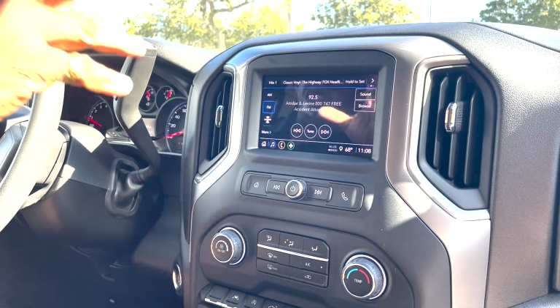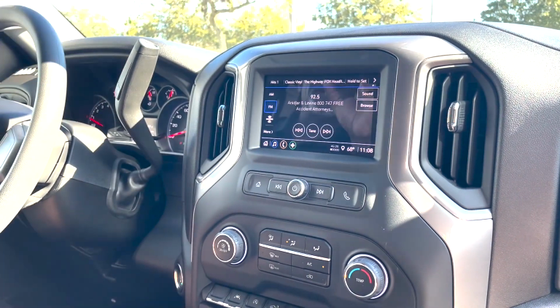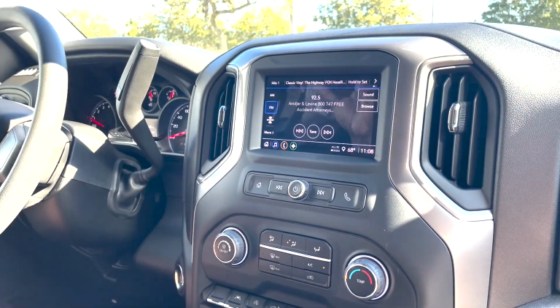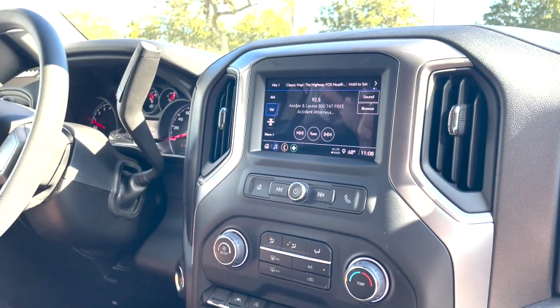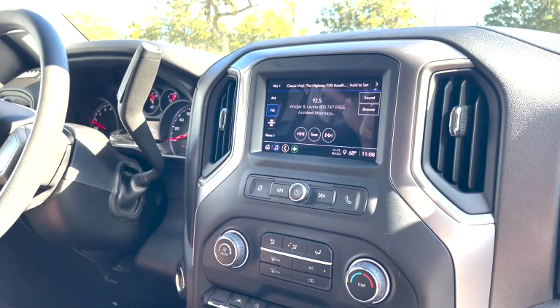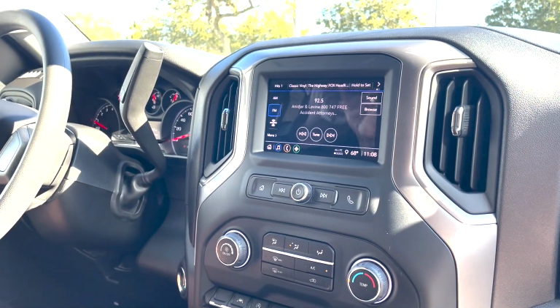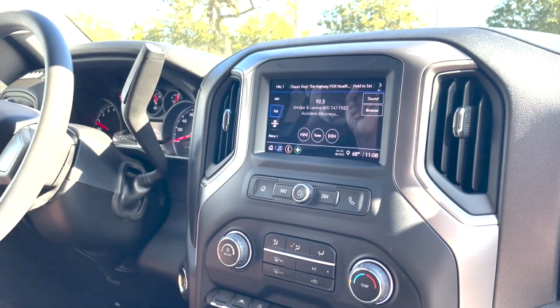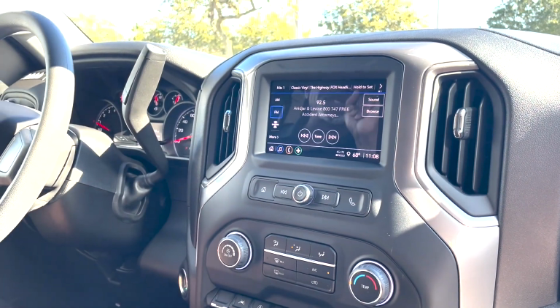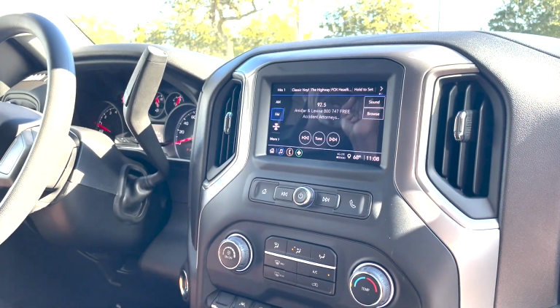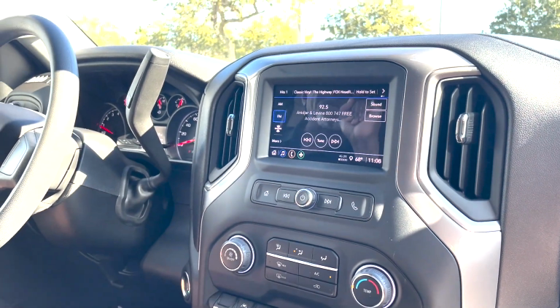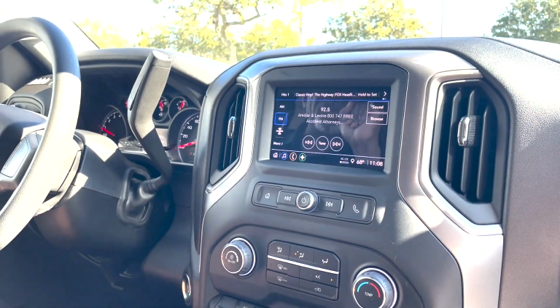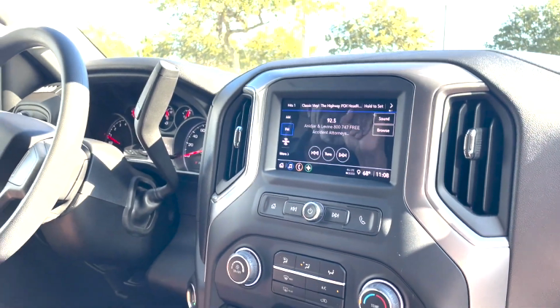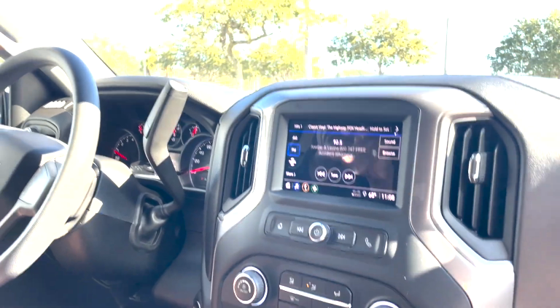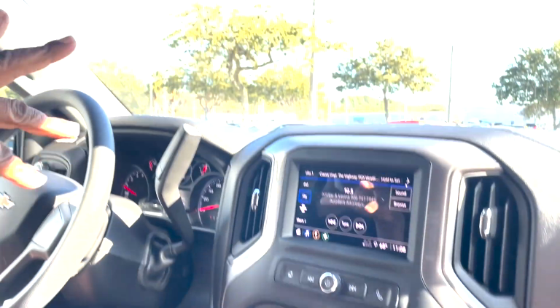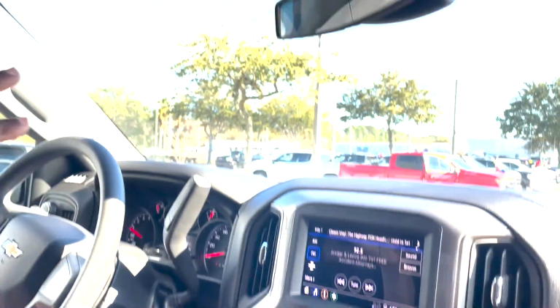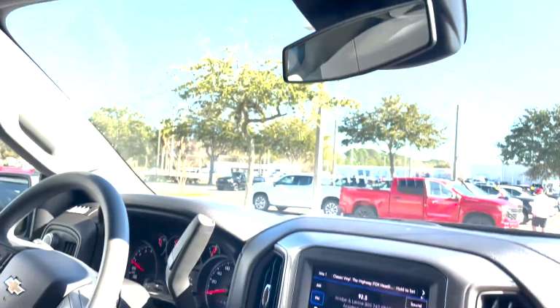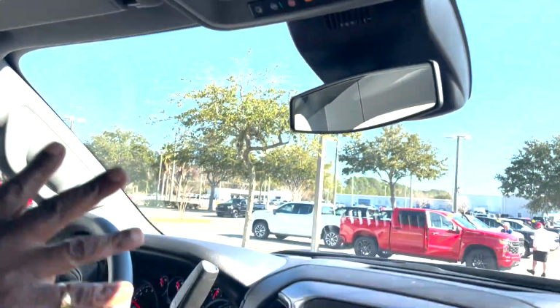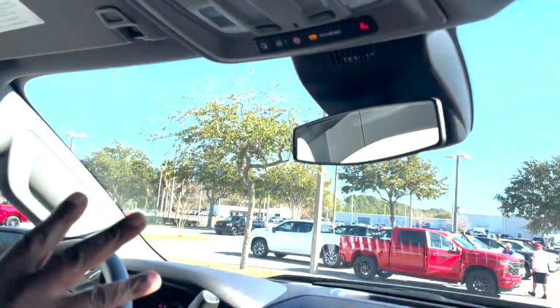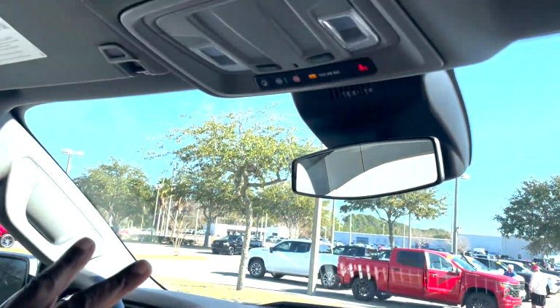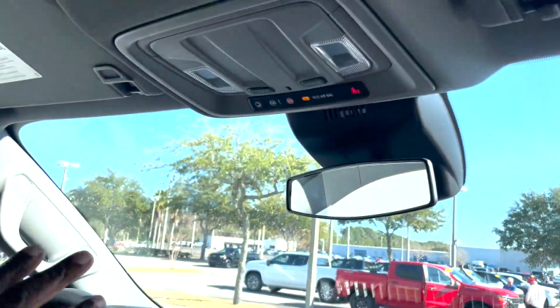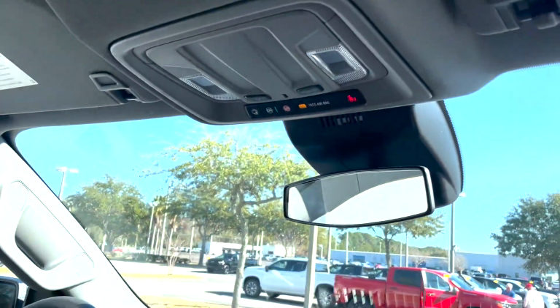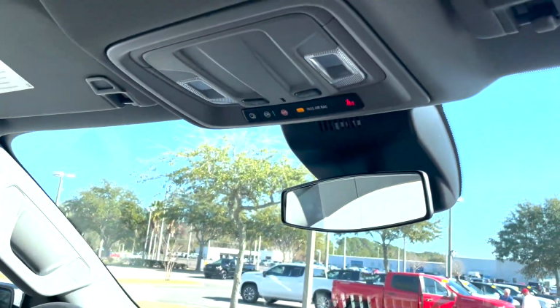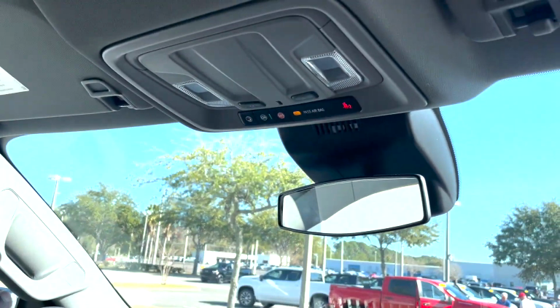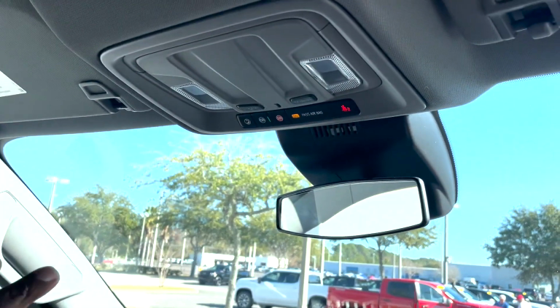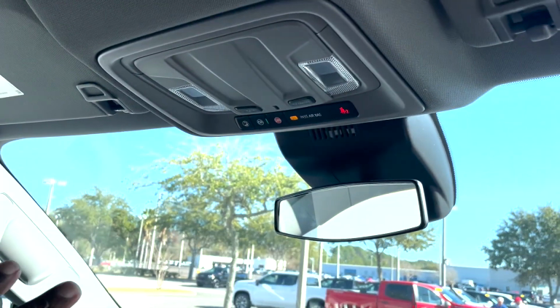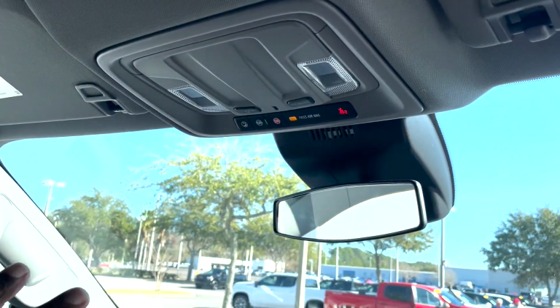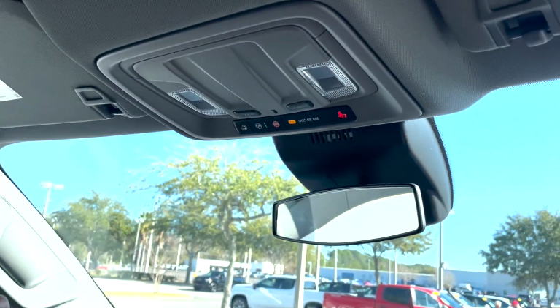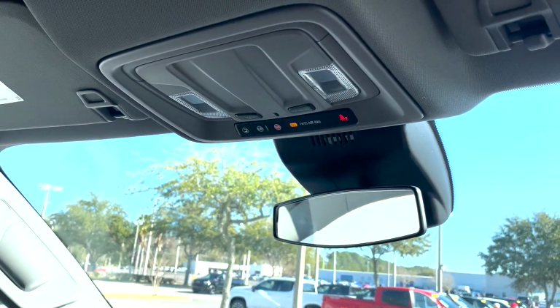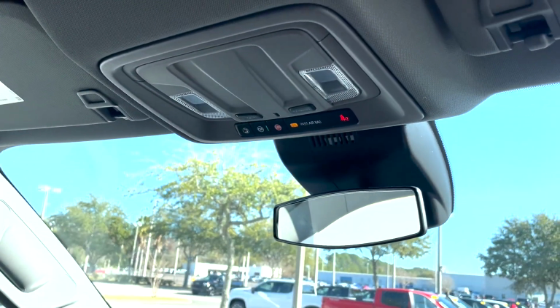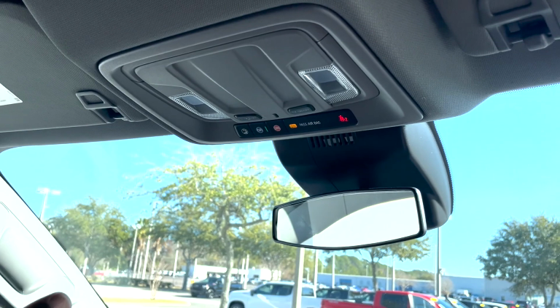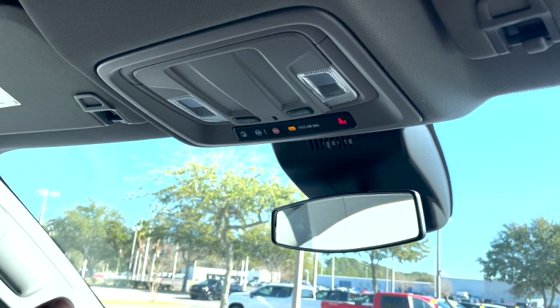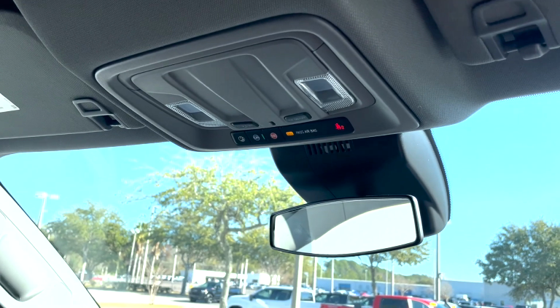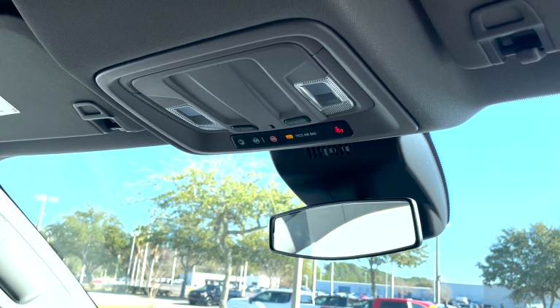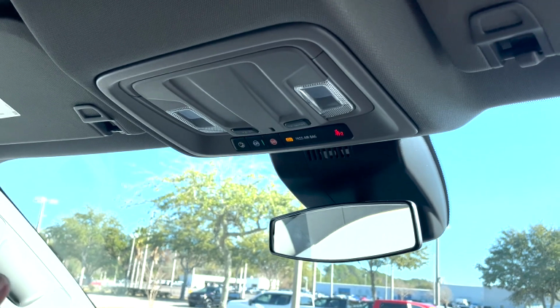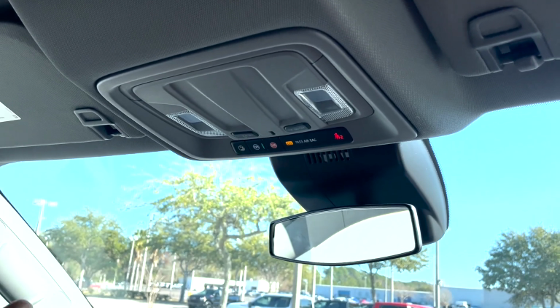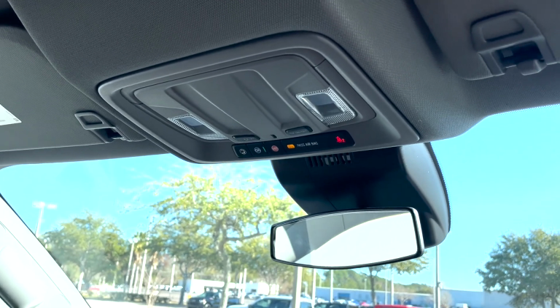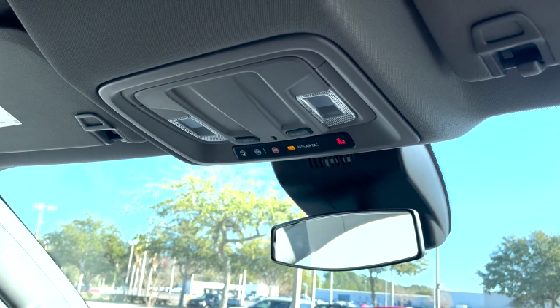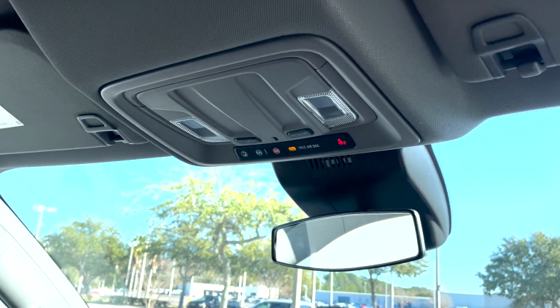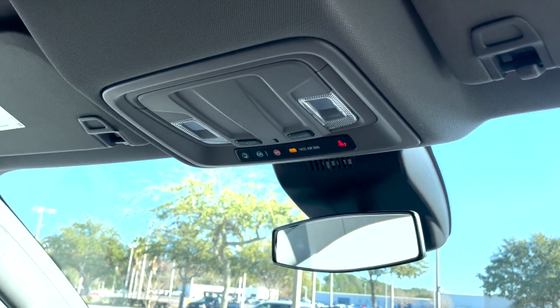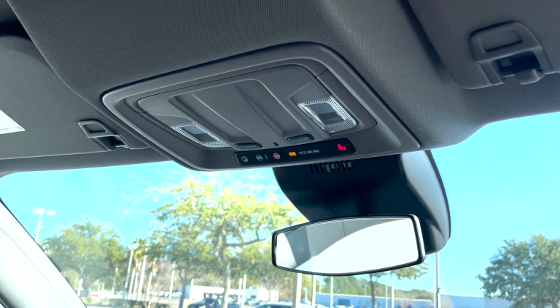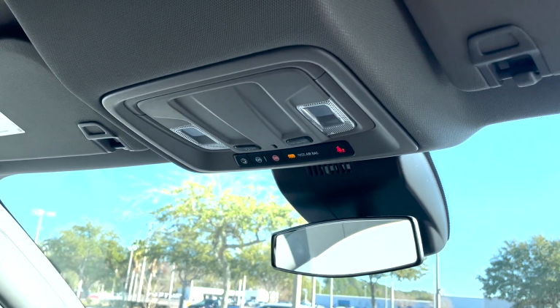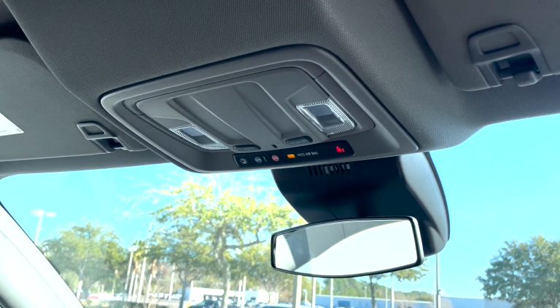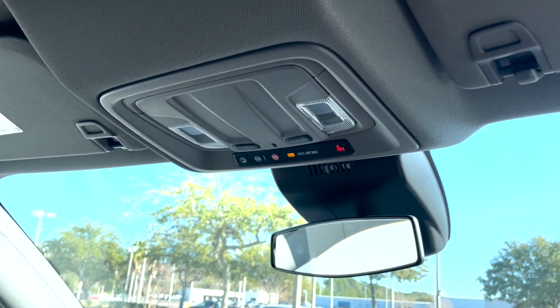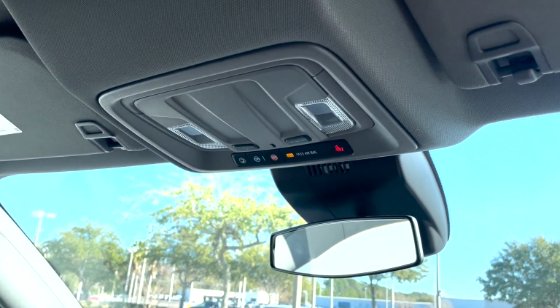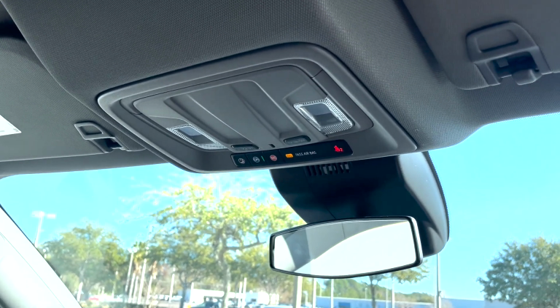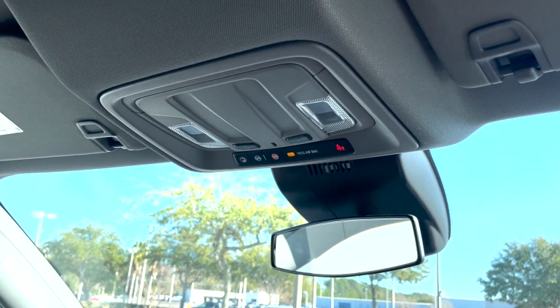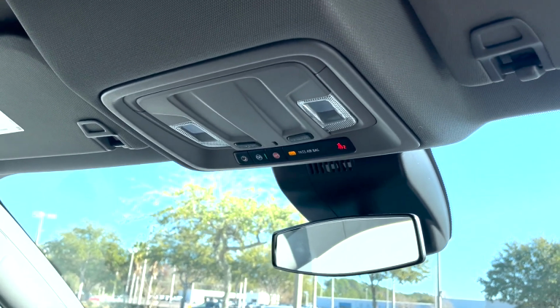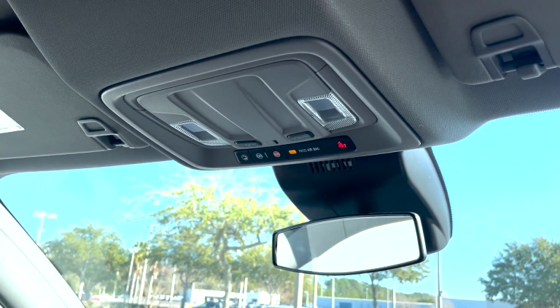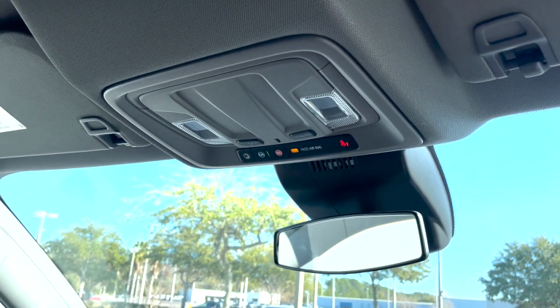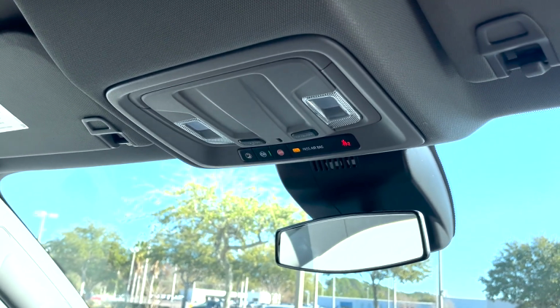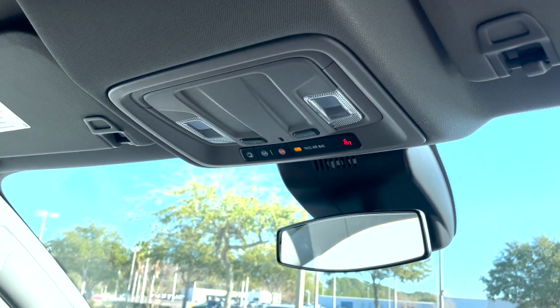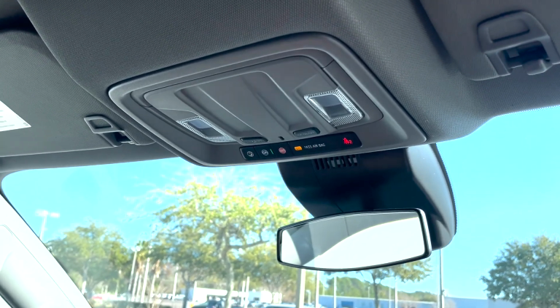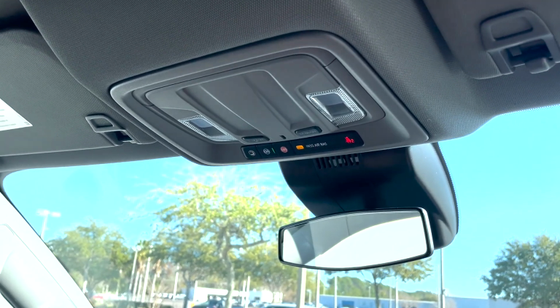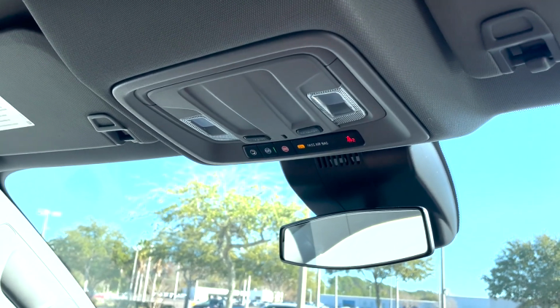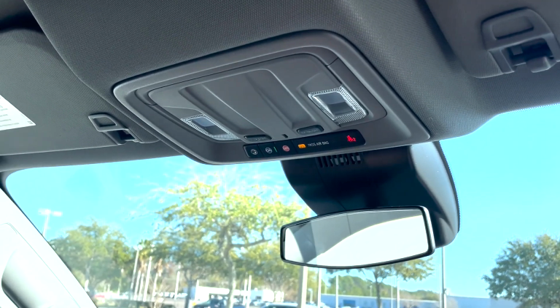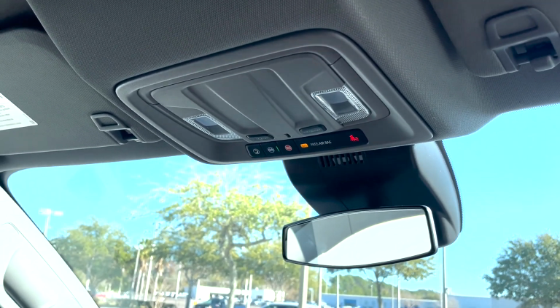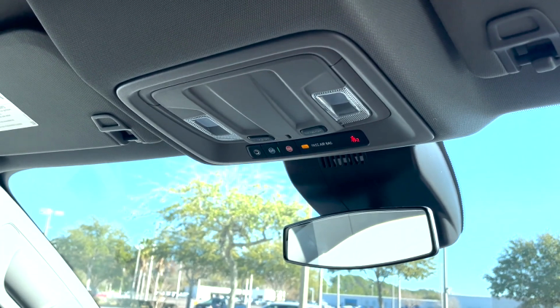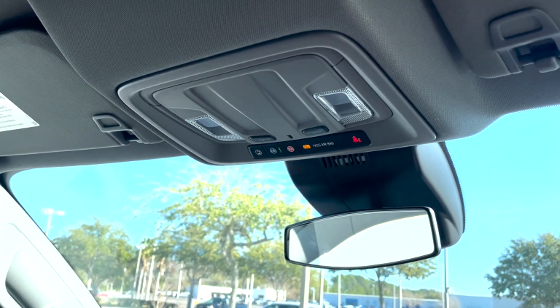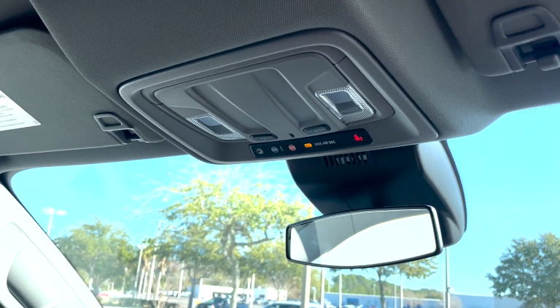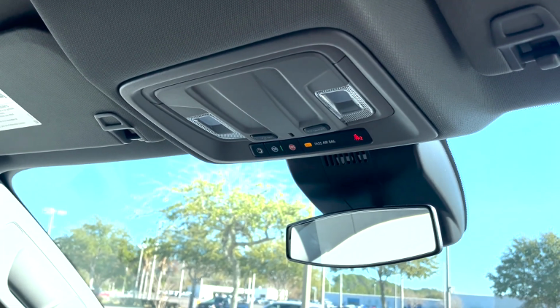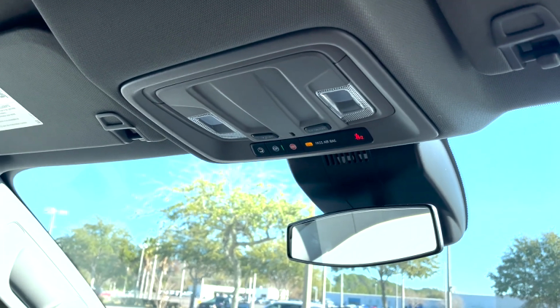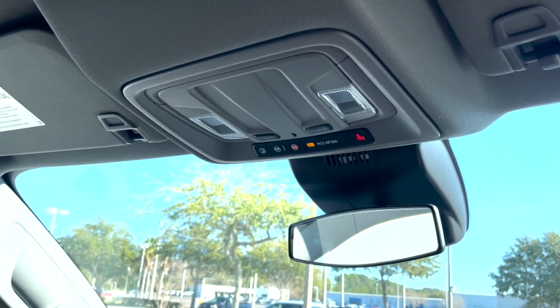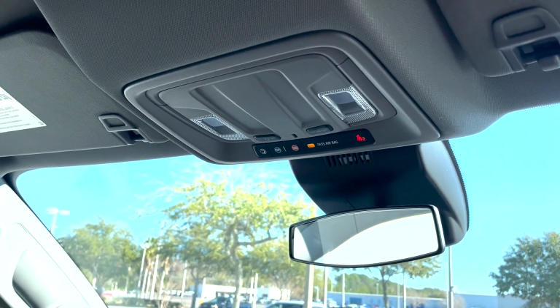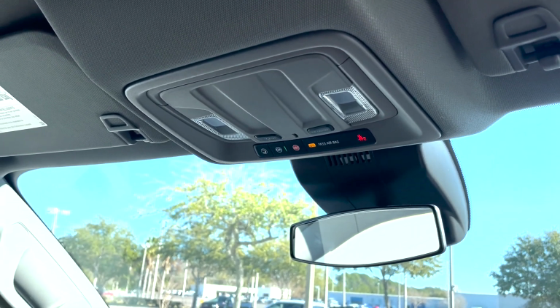OnStar is included free for one month. If you like it at time of purchase, you can add two more months with a credit card on file — potentially getting three months free from them as well.